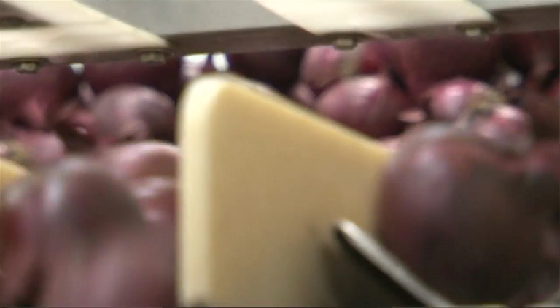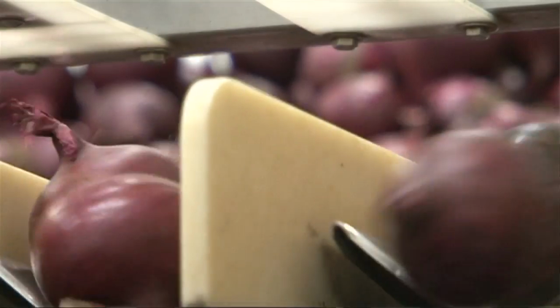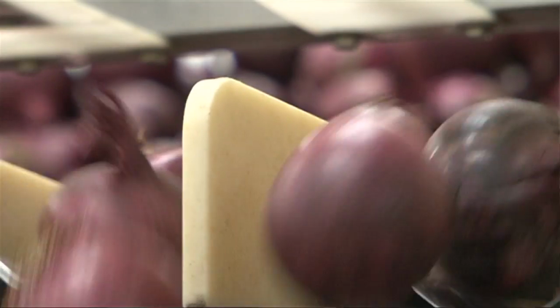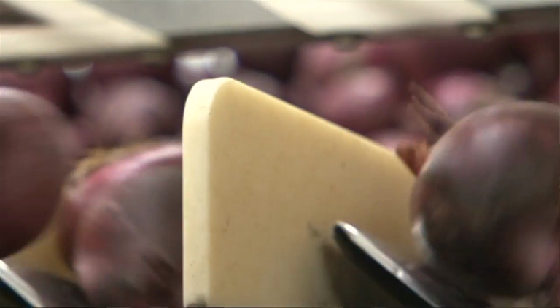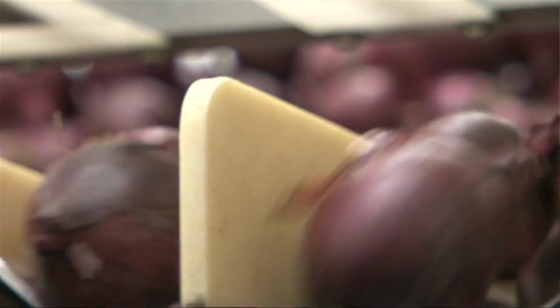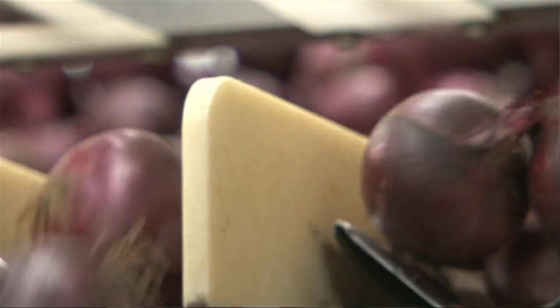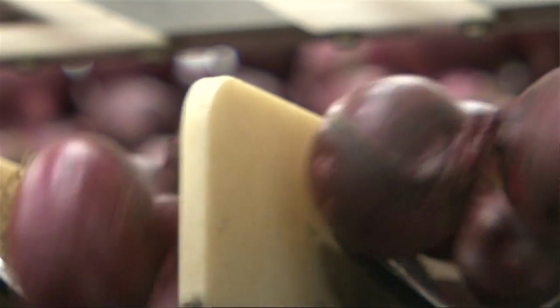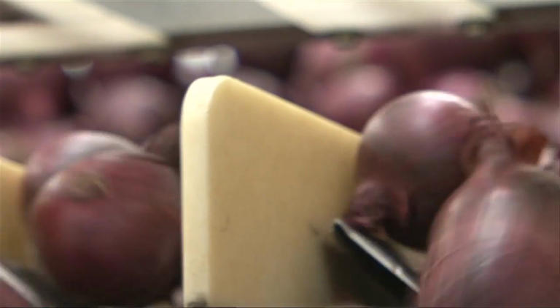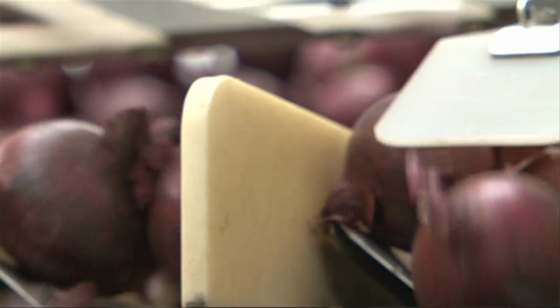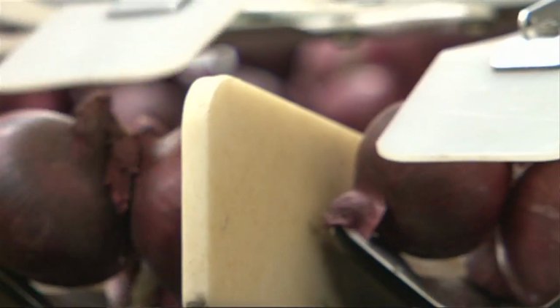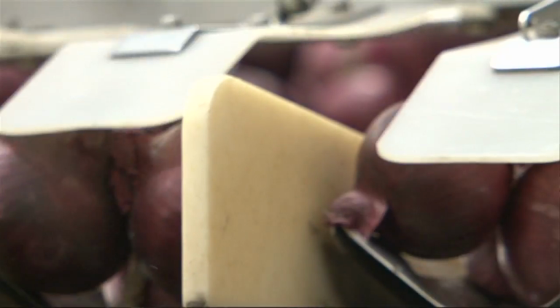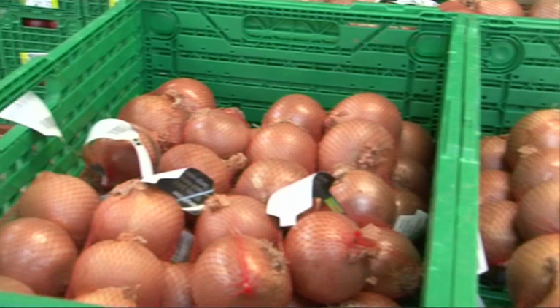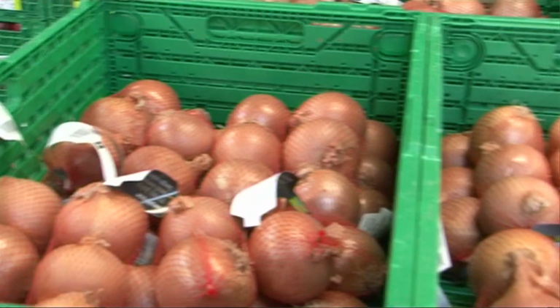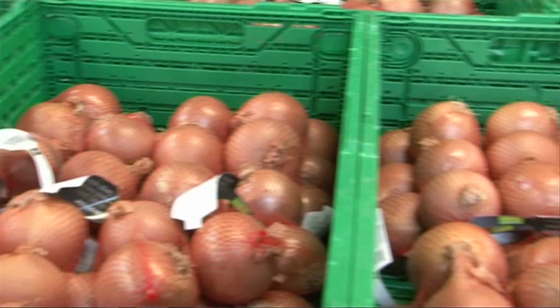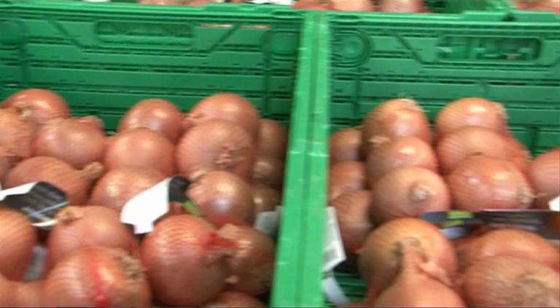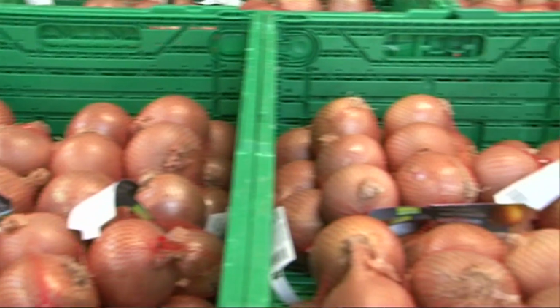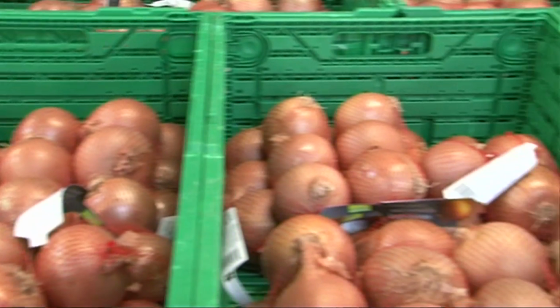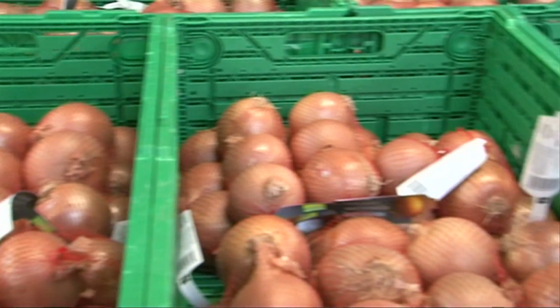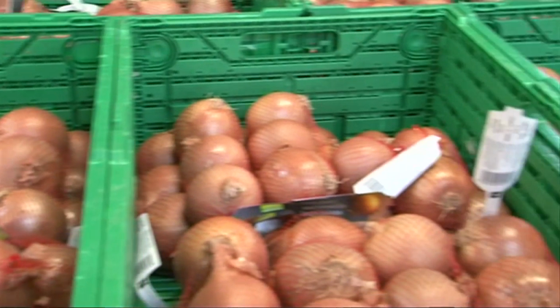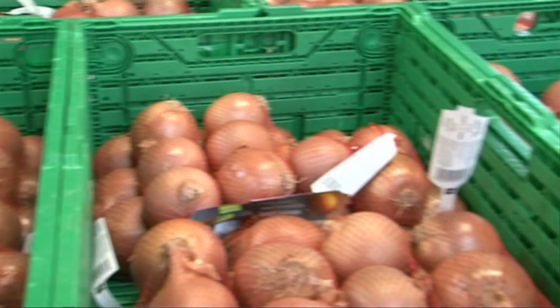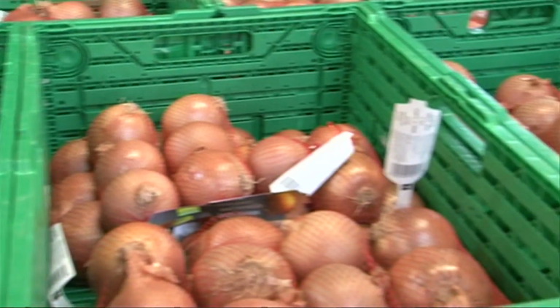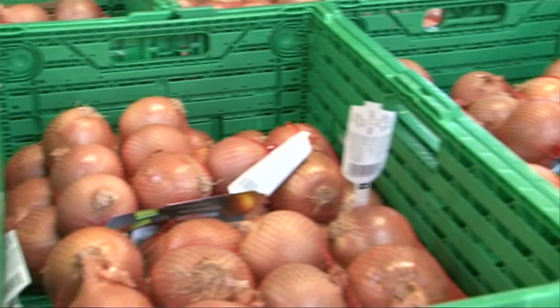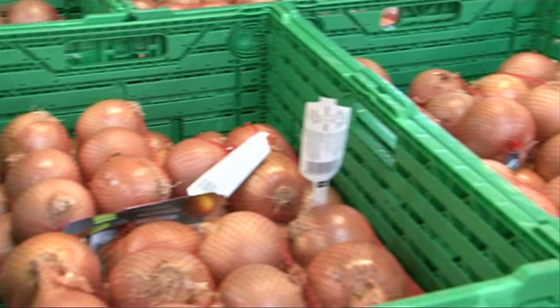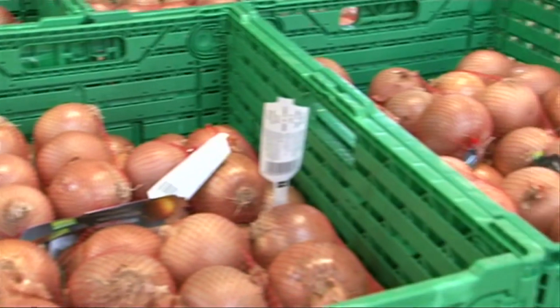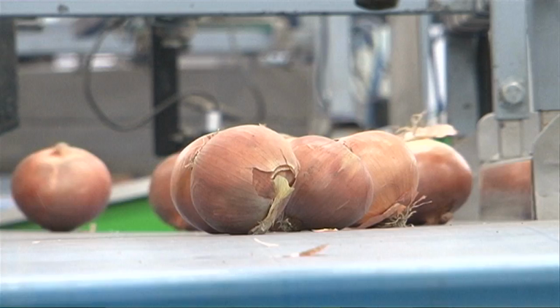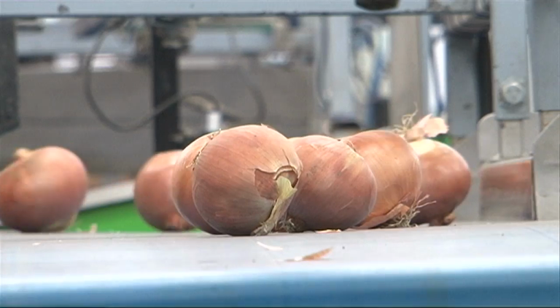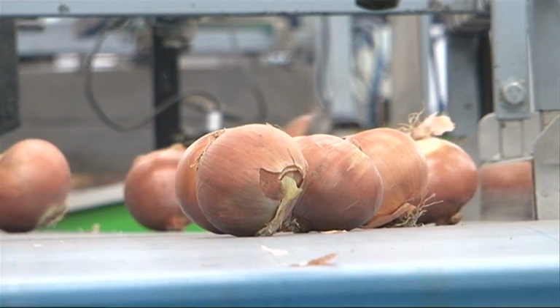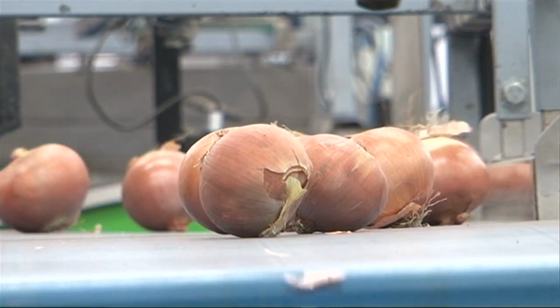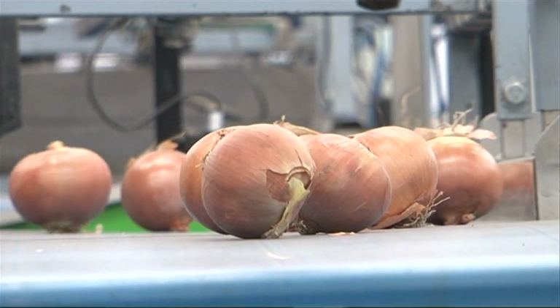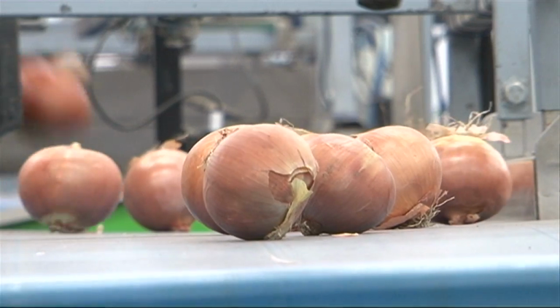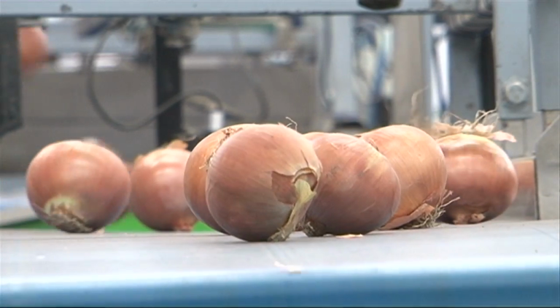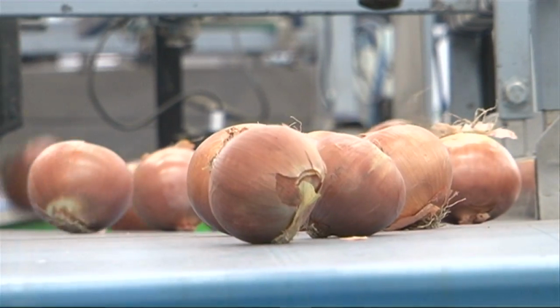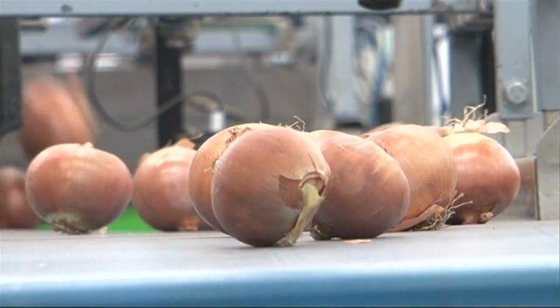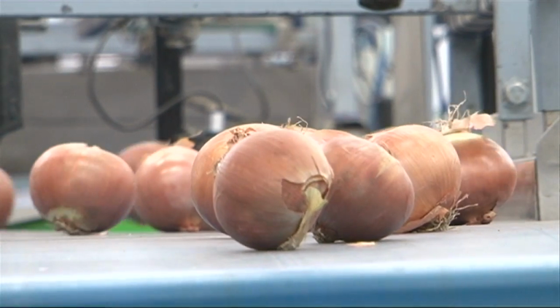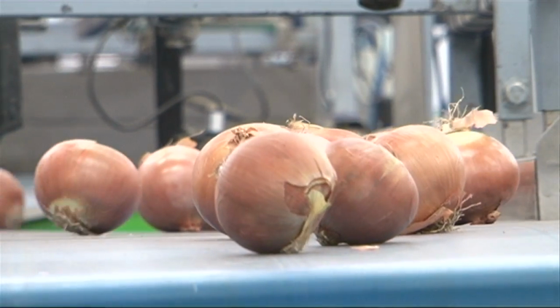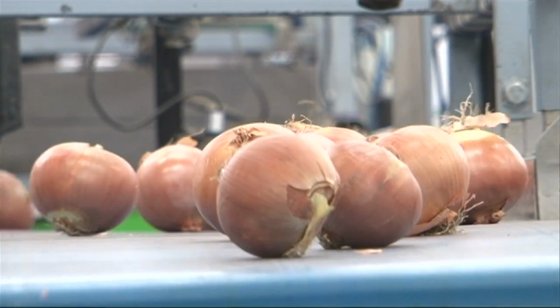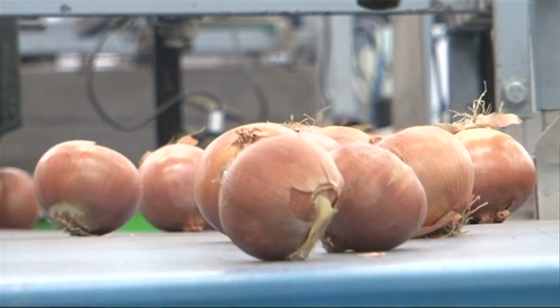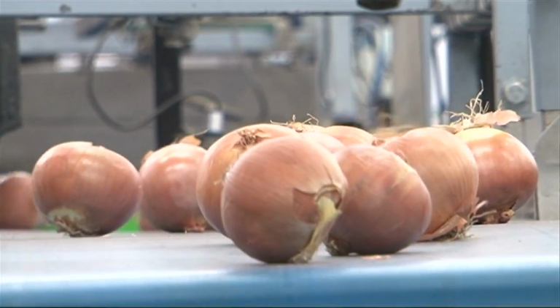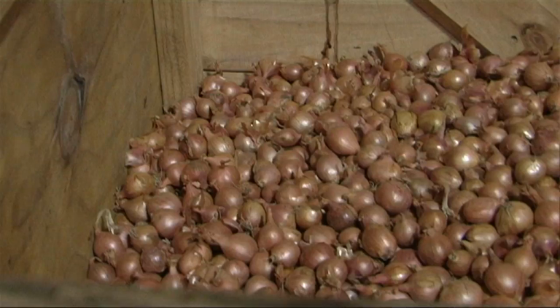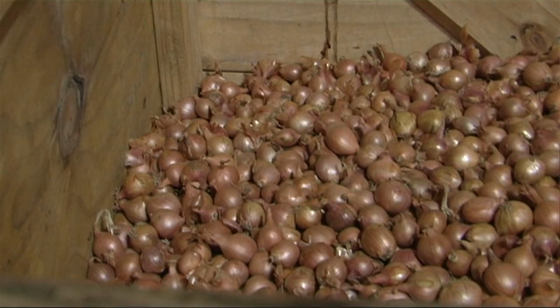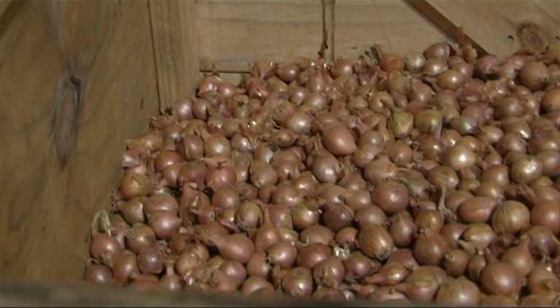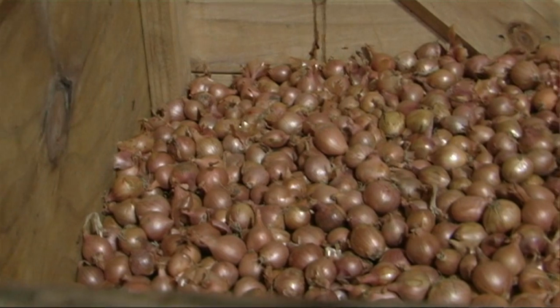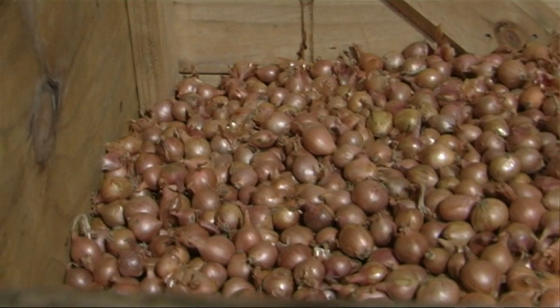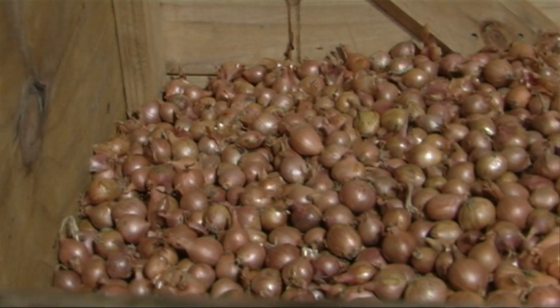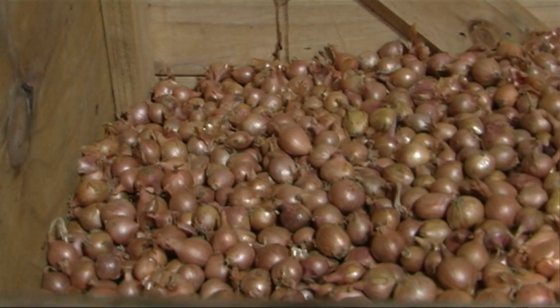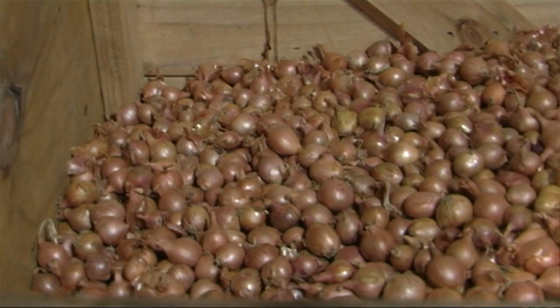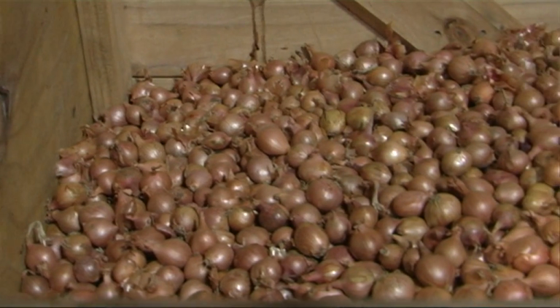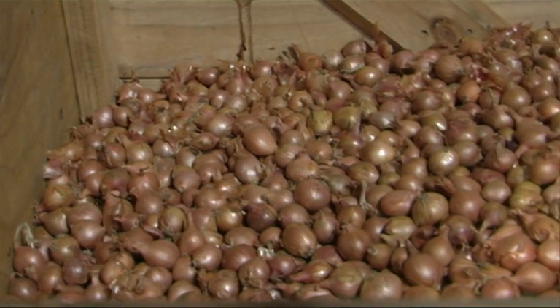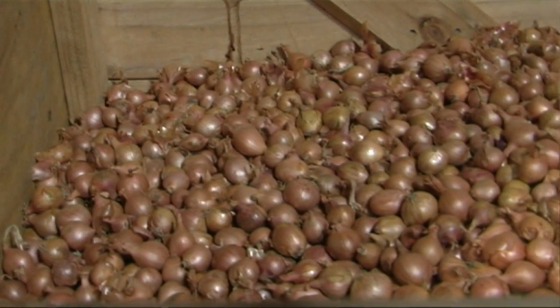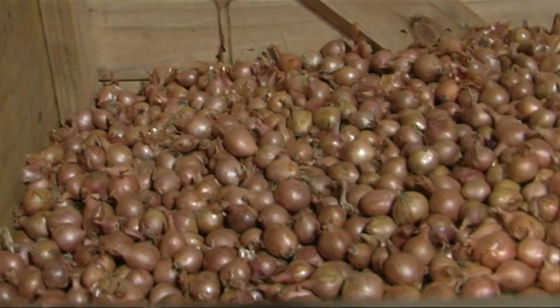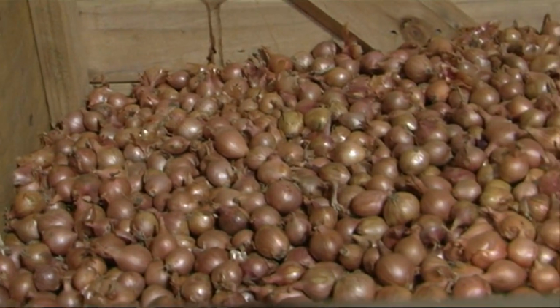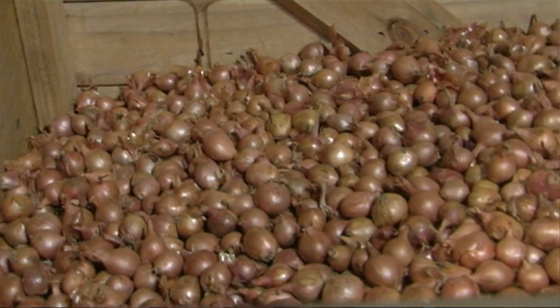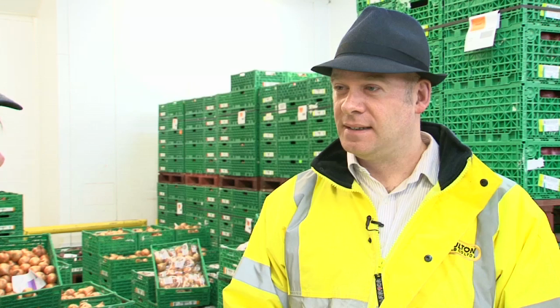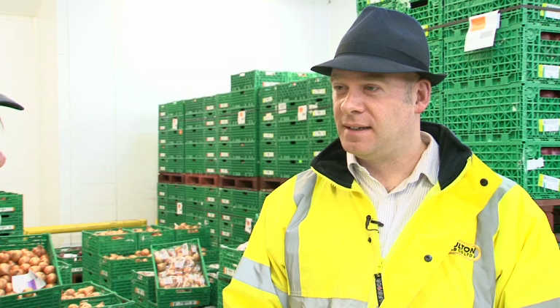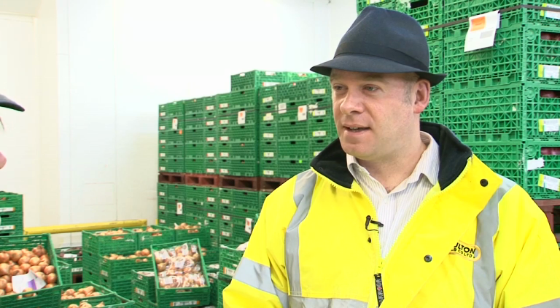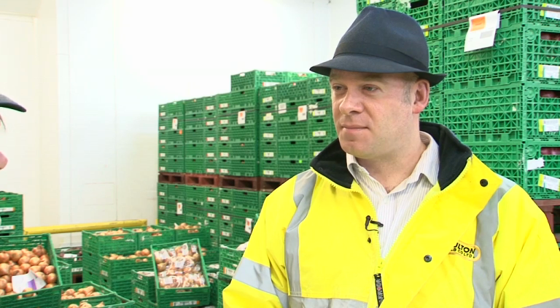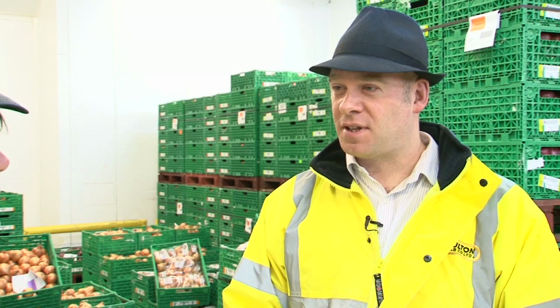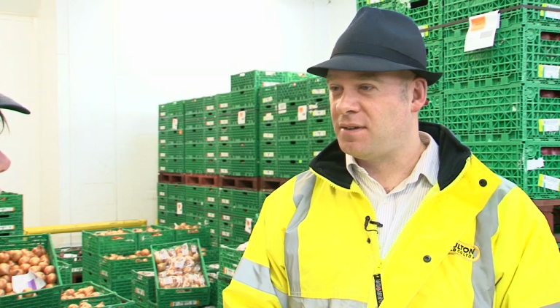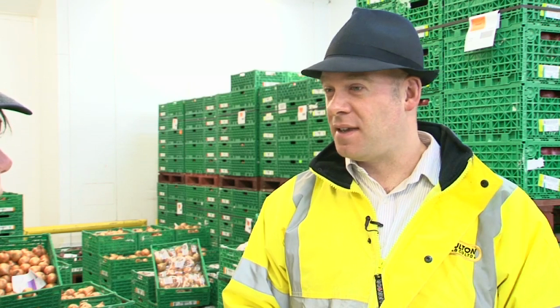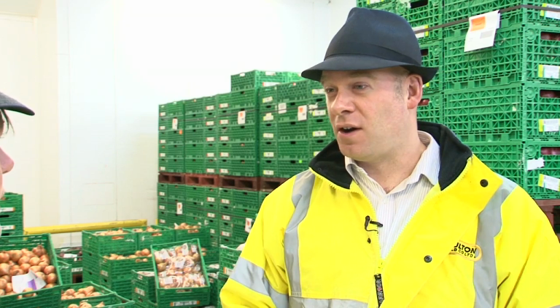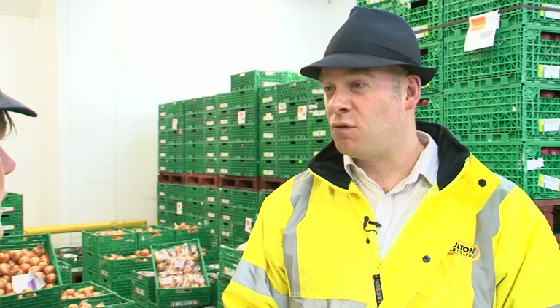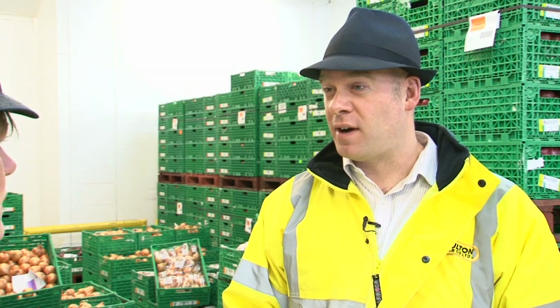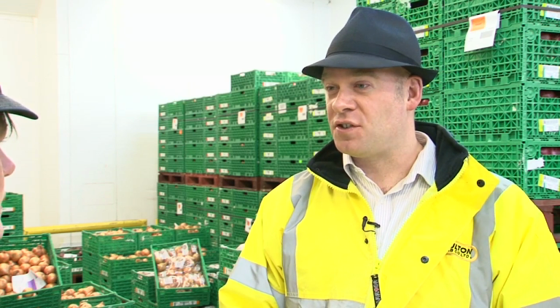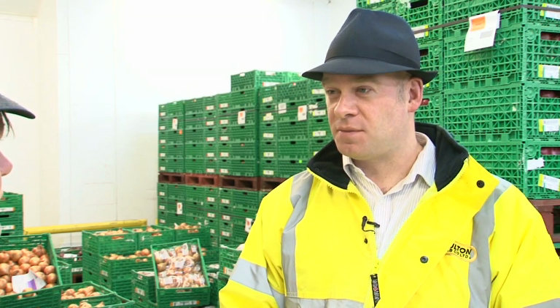We grow red onions, we grow brown onions, we grow pickling onions, we grow shallots, banana shallots, echallions as well — so yeah, the whole range.